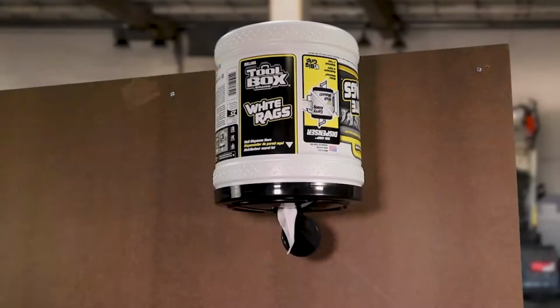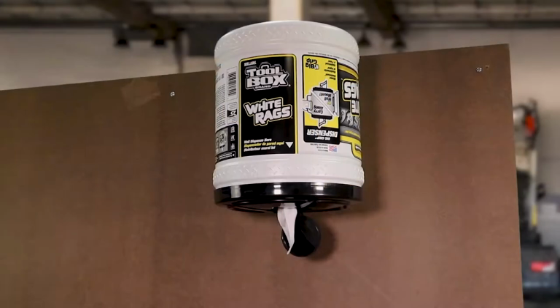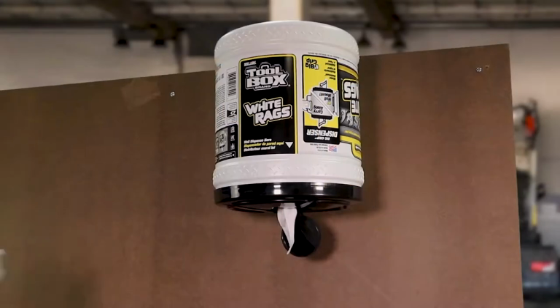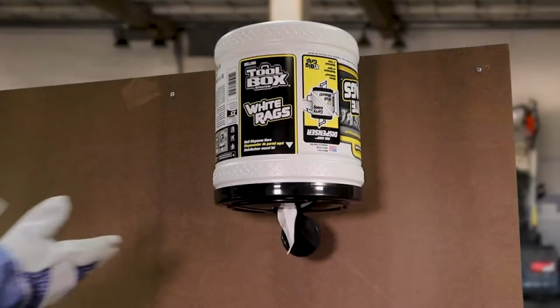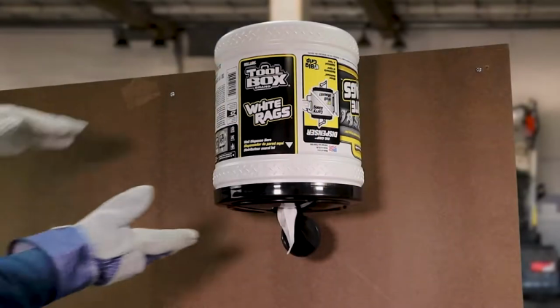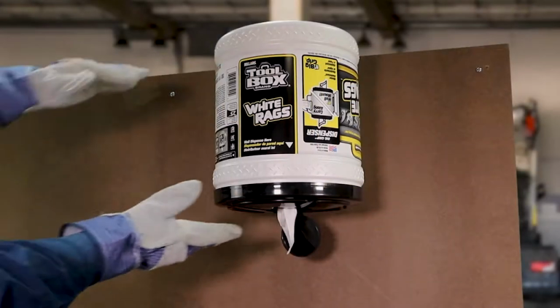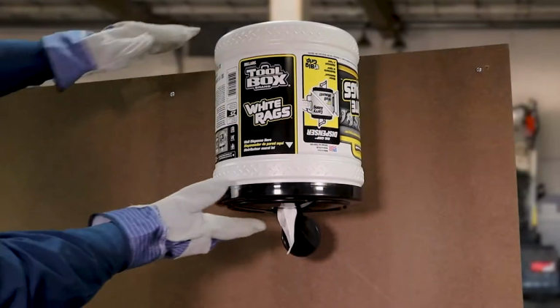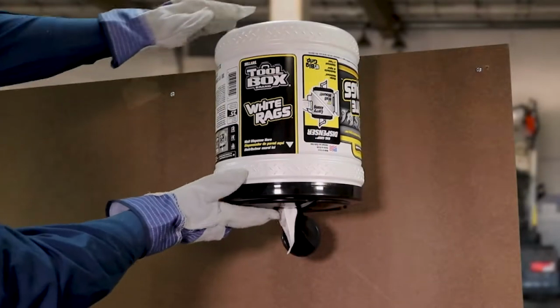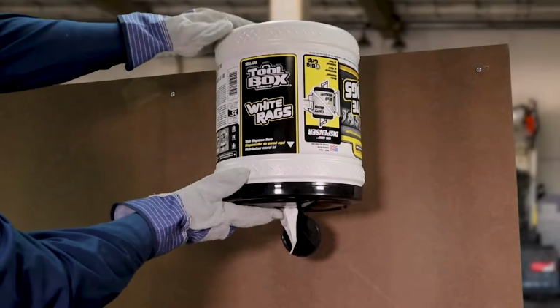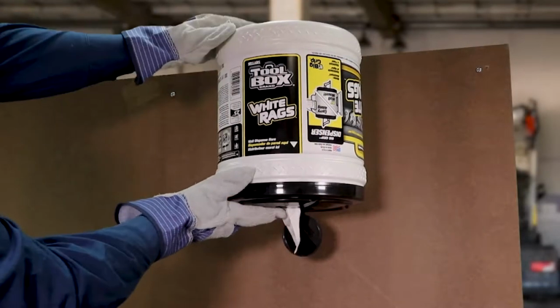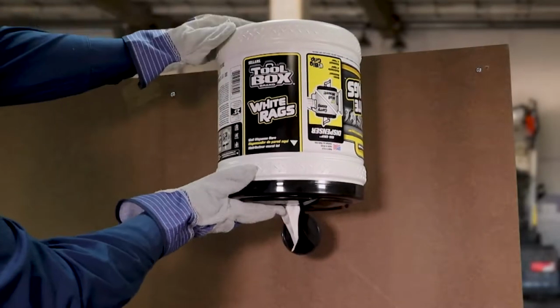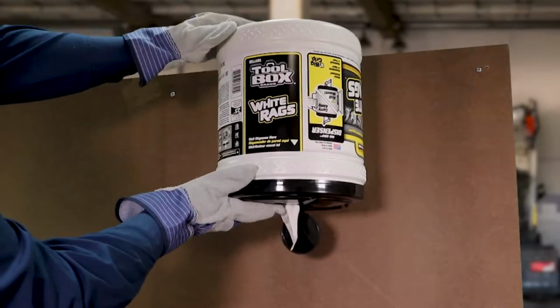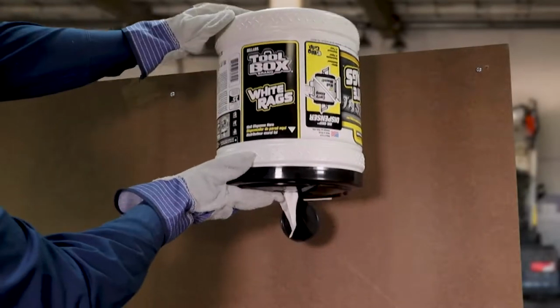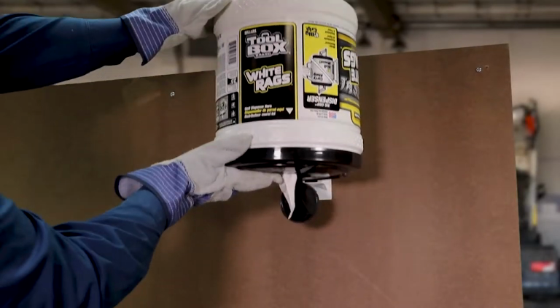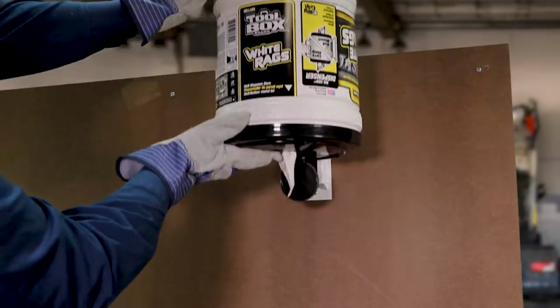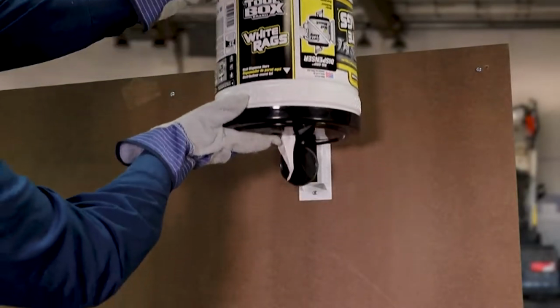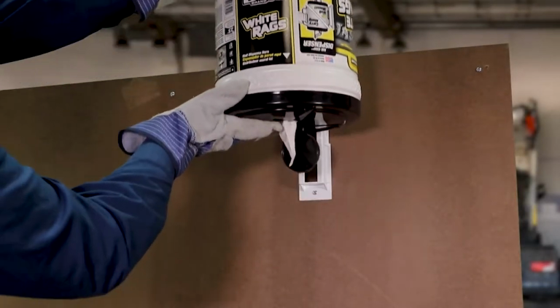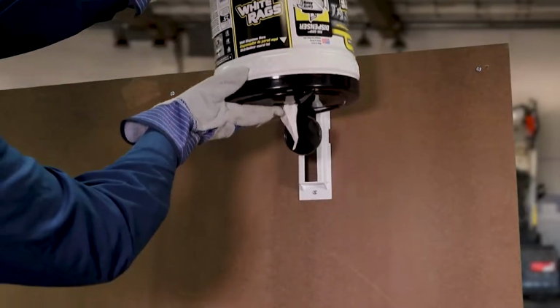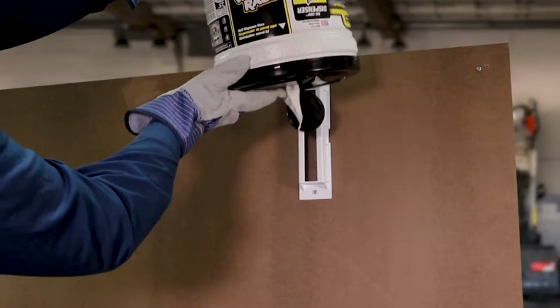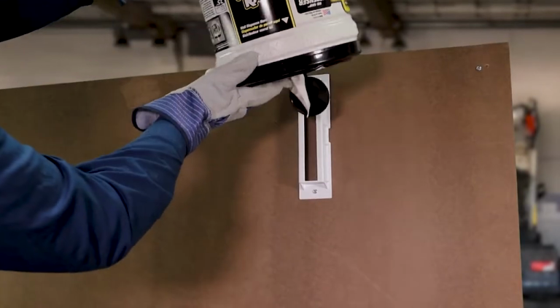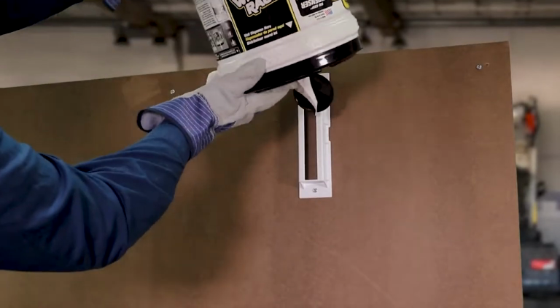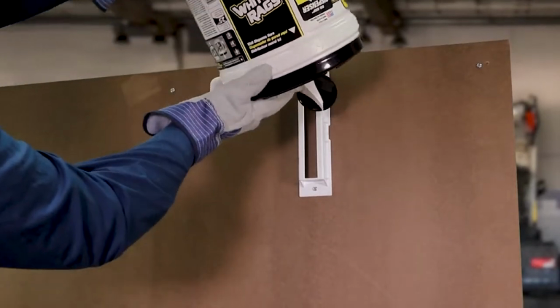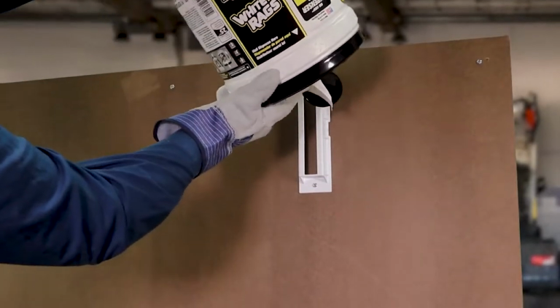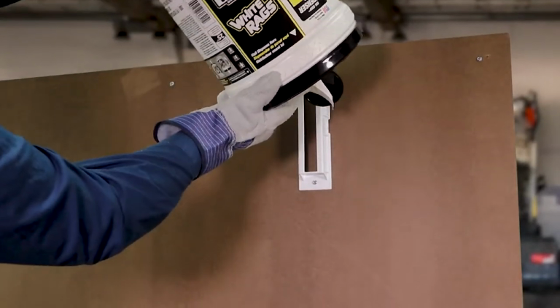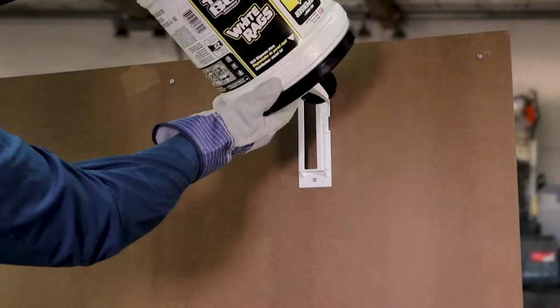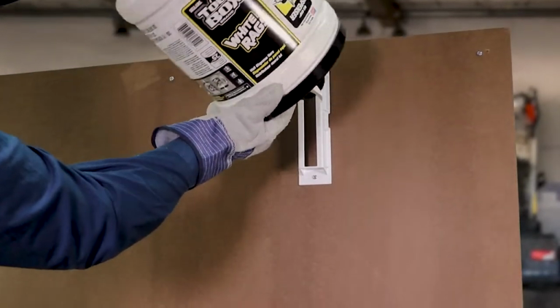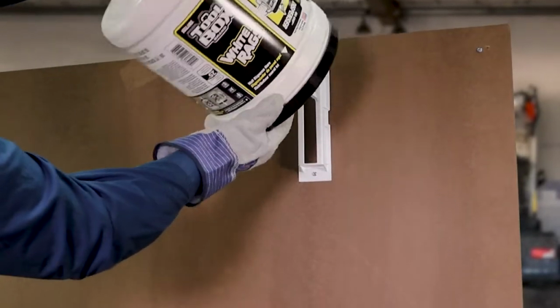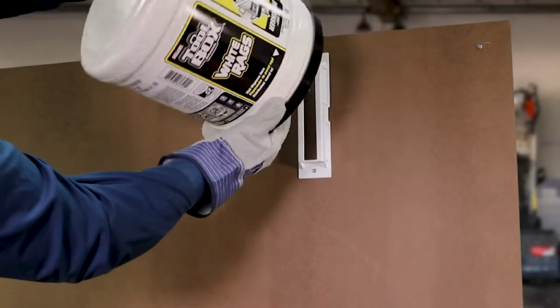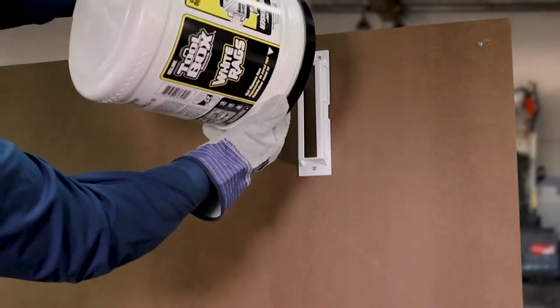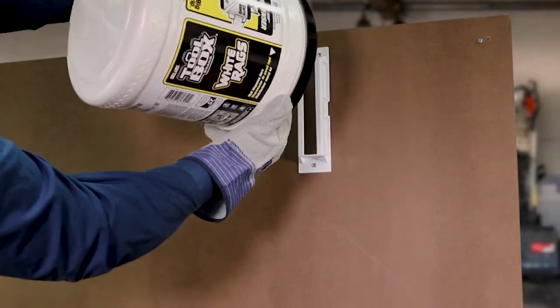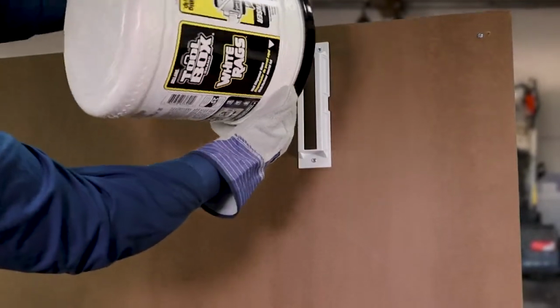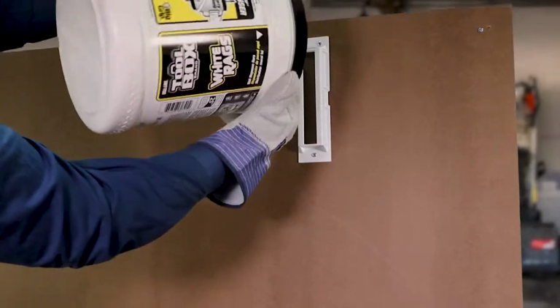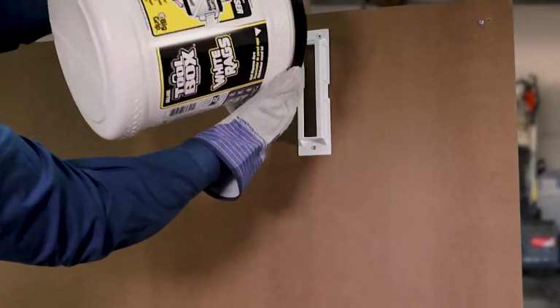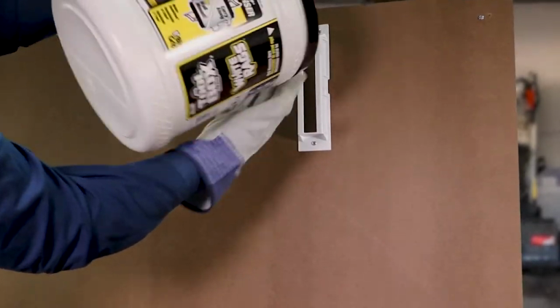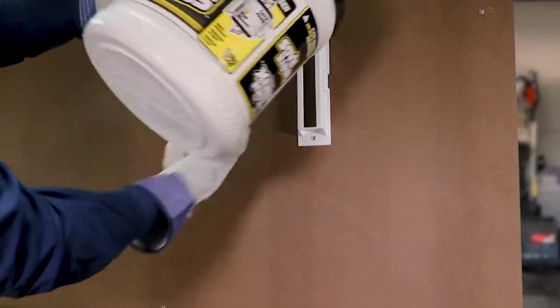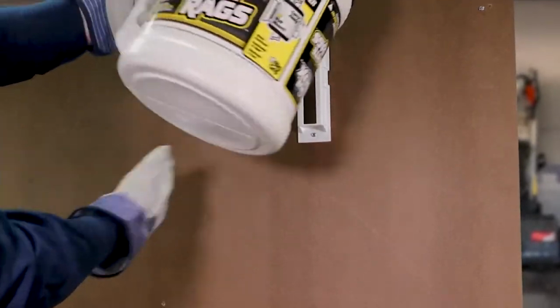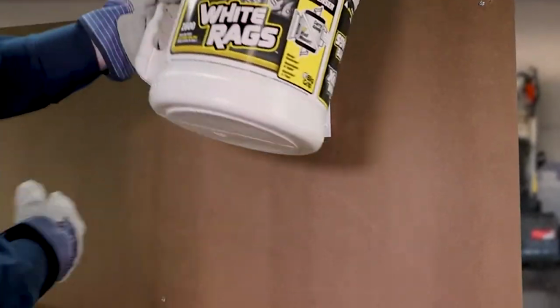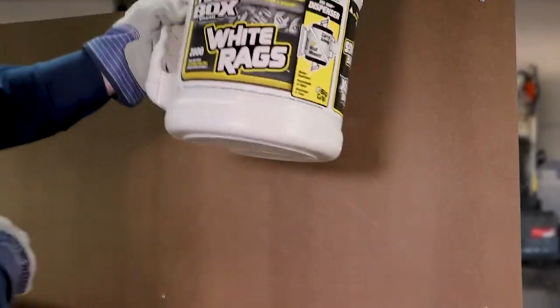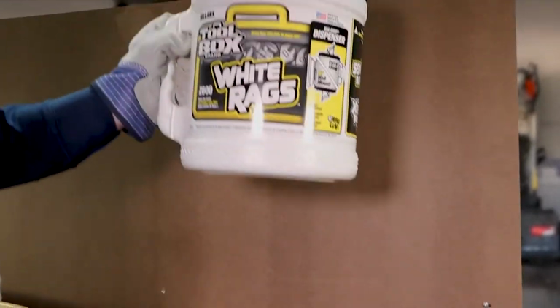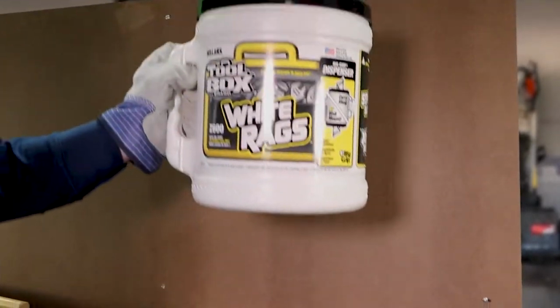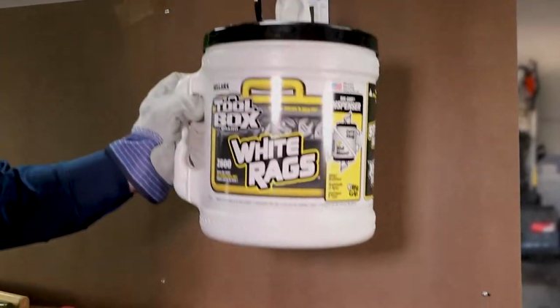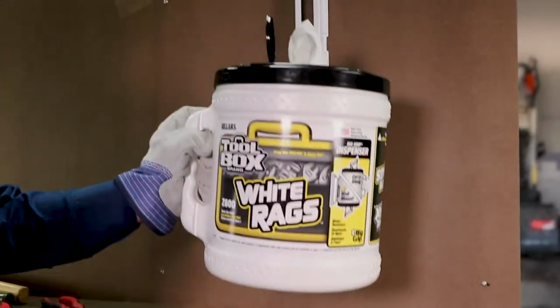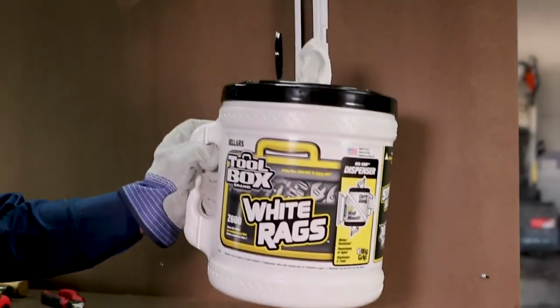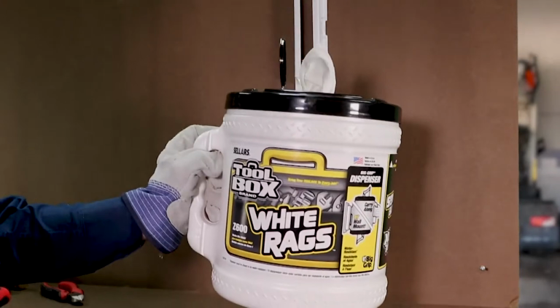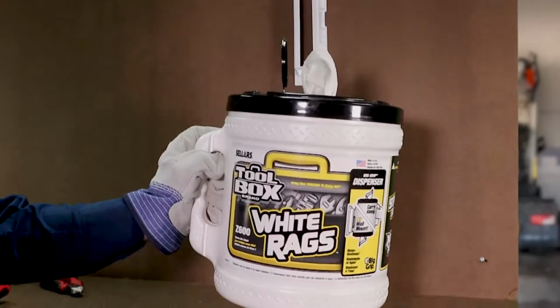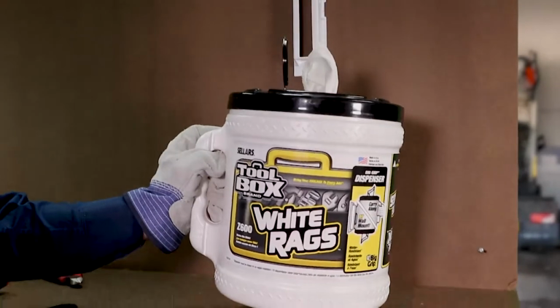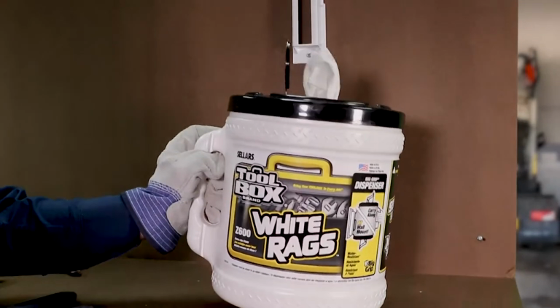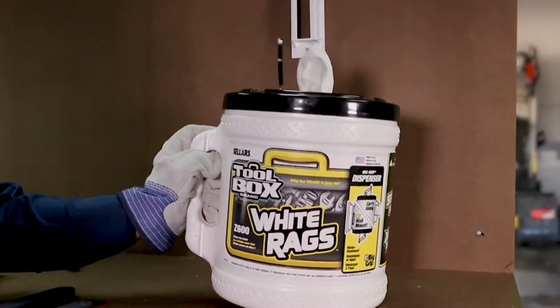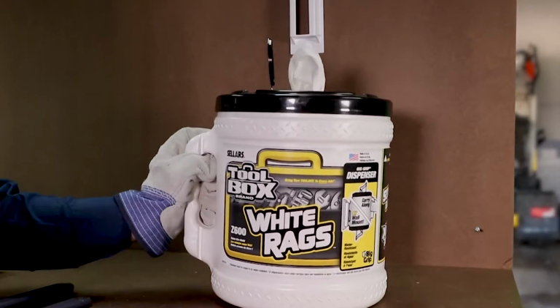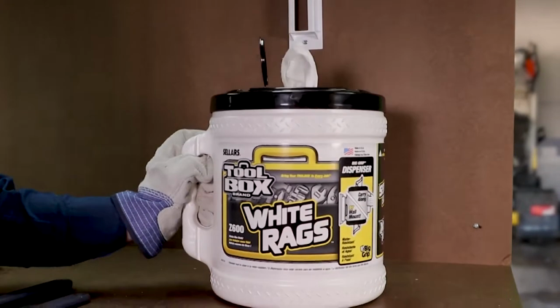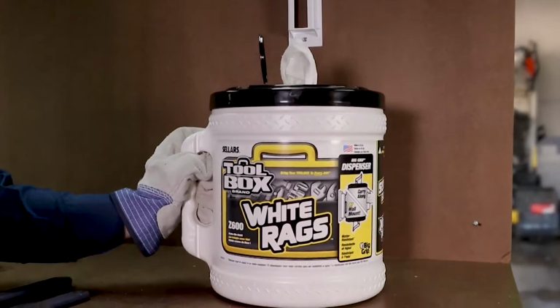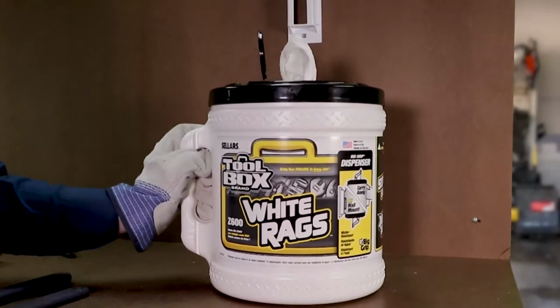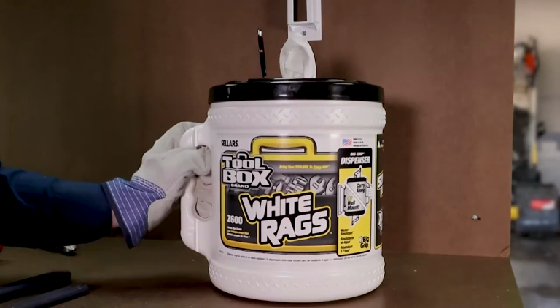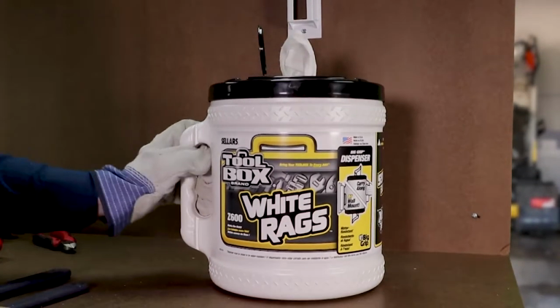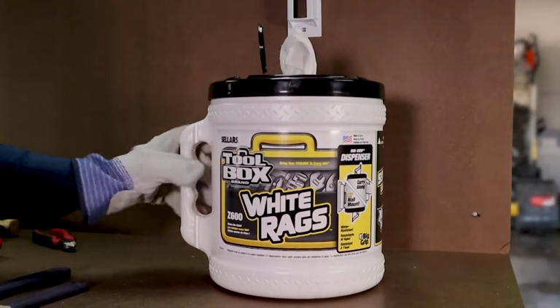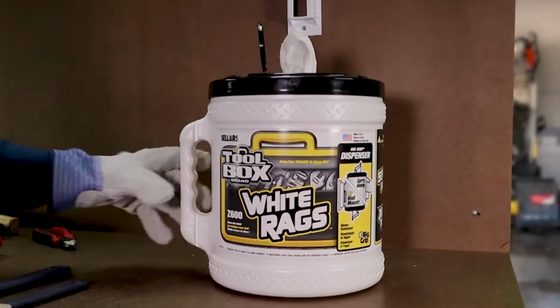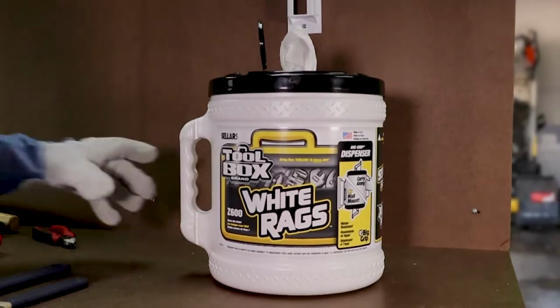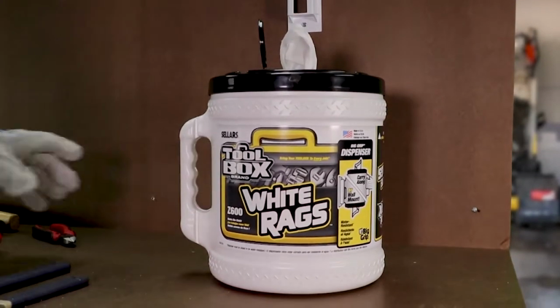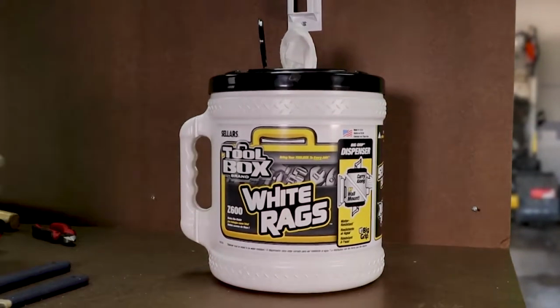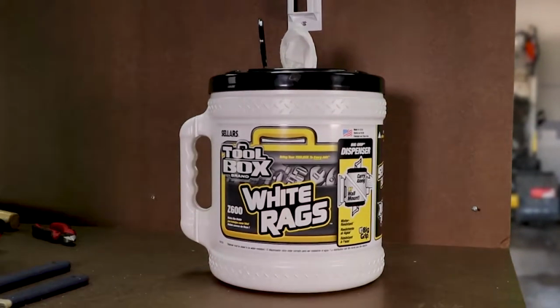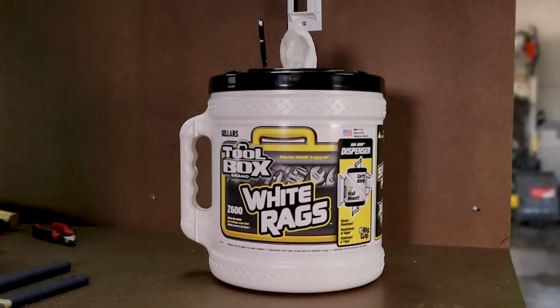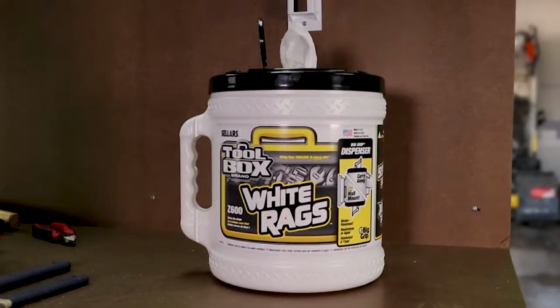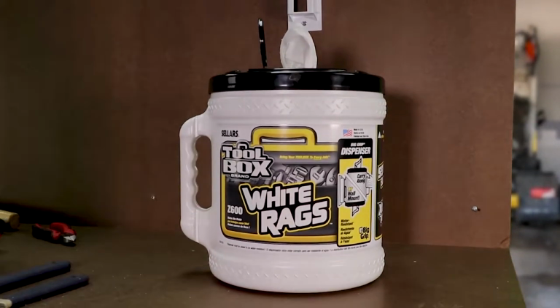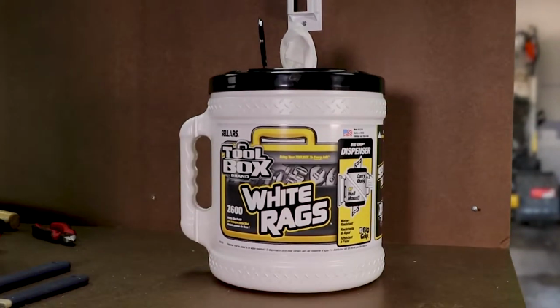Seller's Toolbox Big Grip Bucket can be mounted for use as a hanging dispenser and removed for easy mobile use.